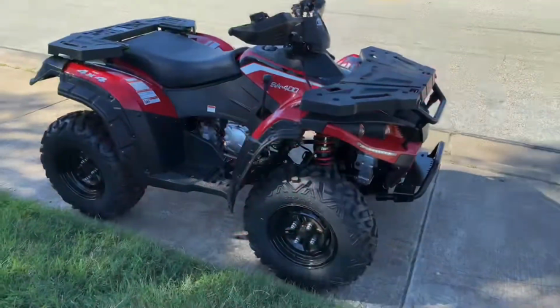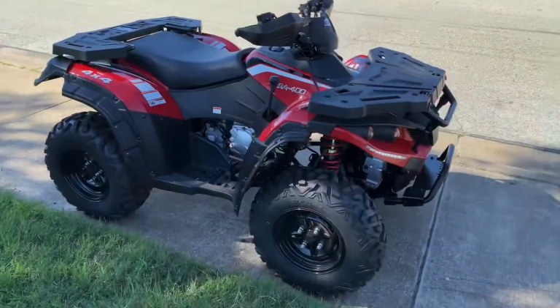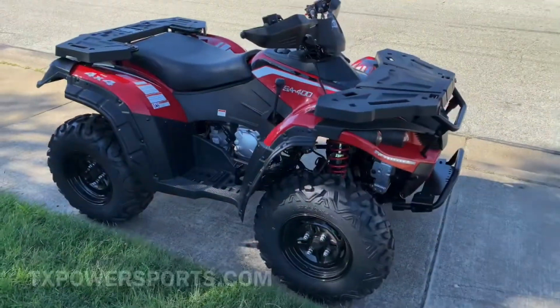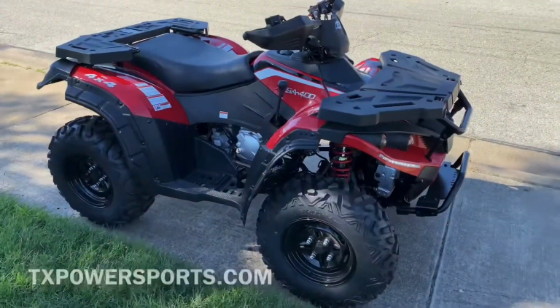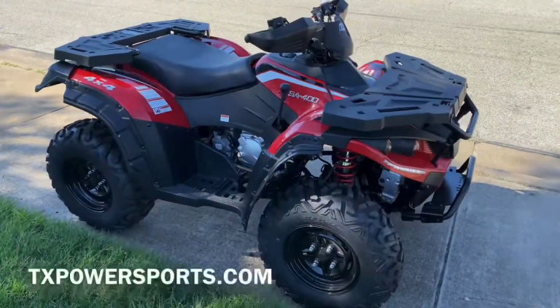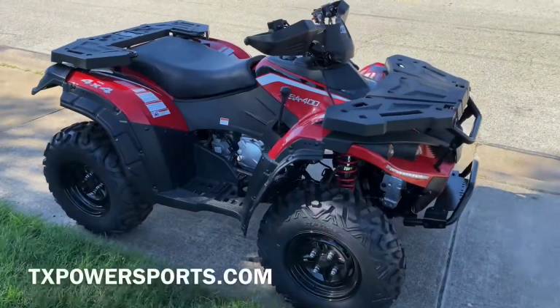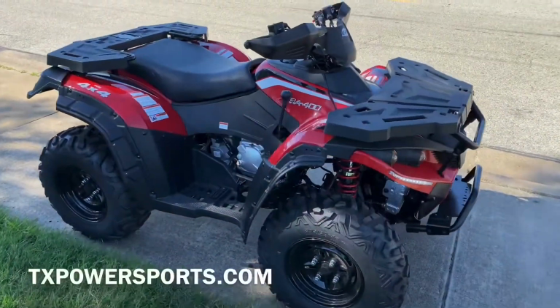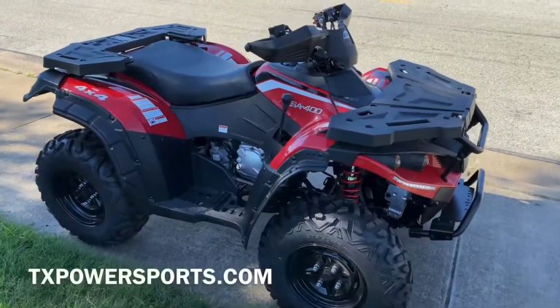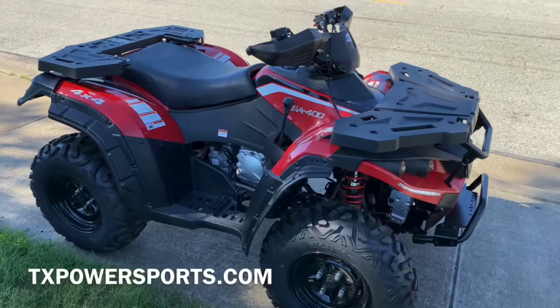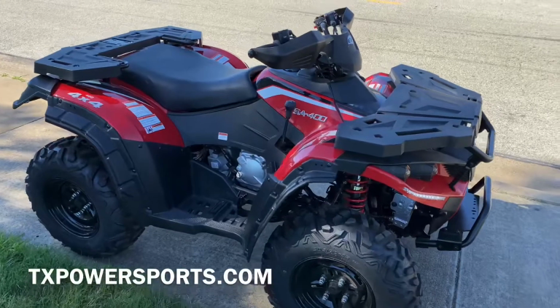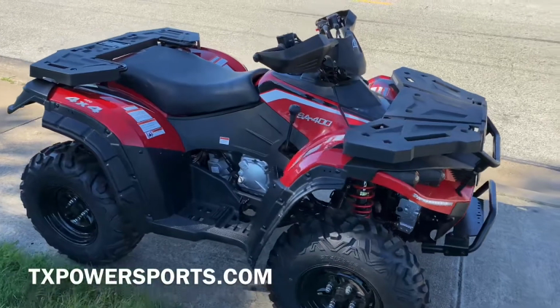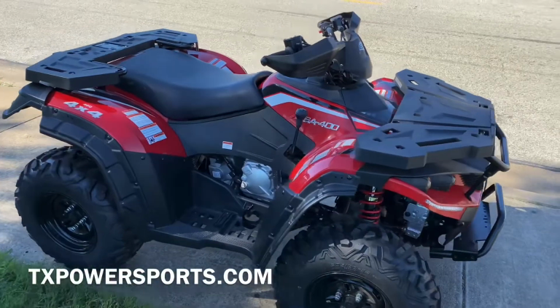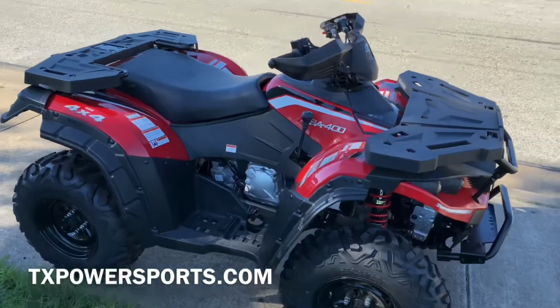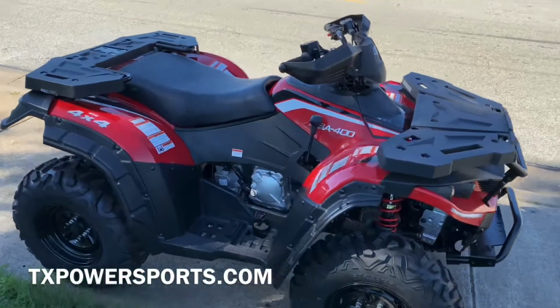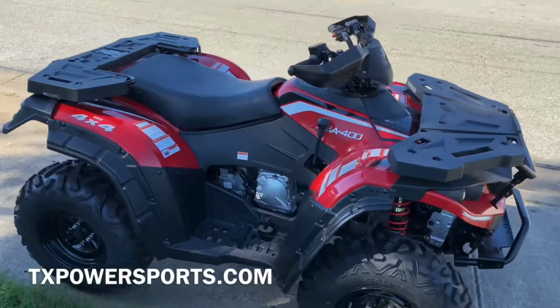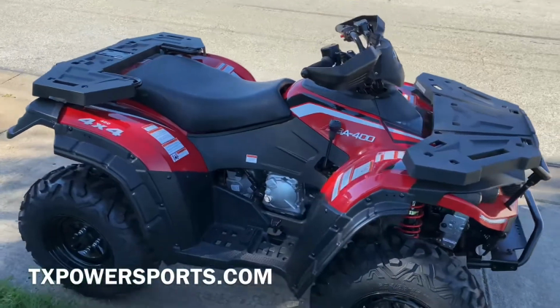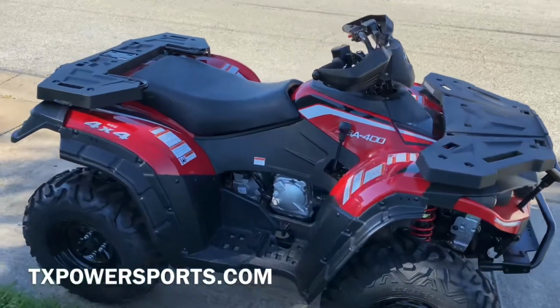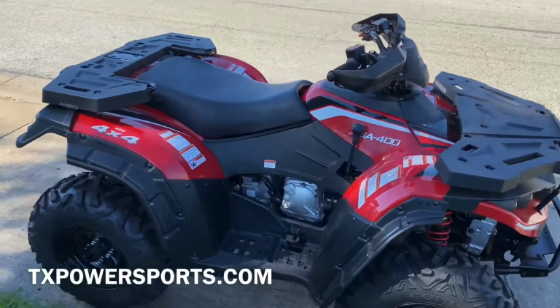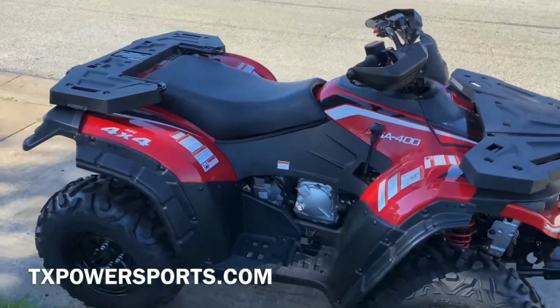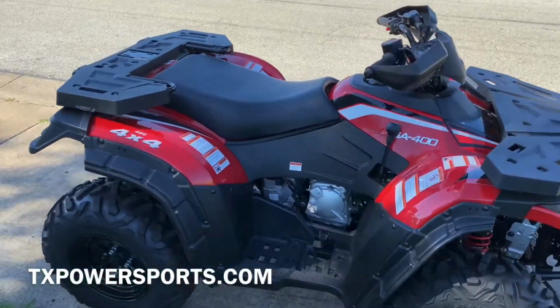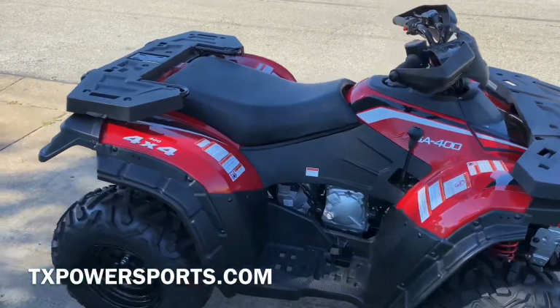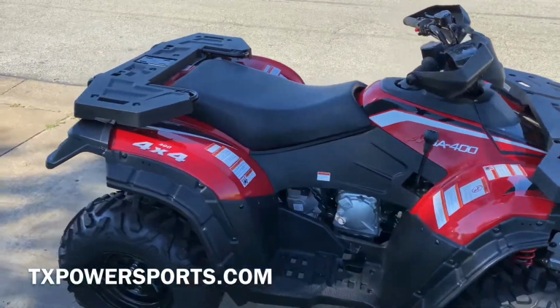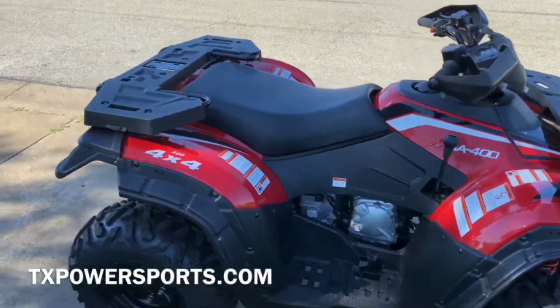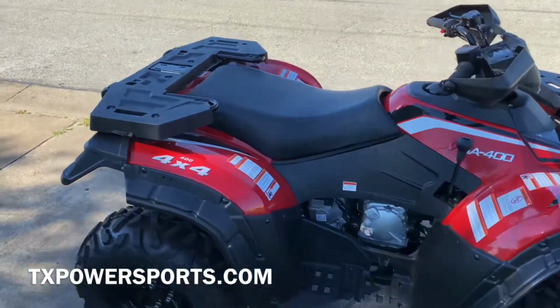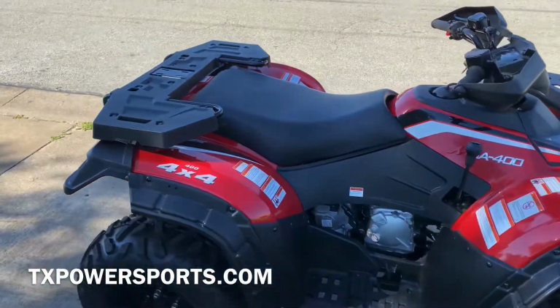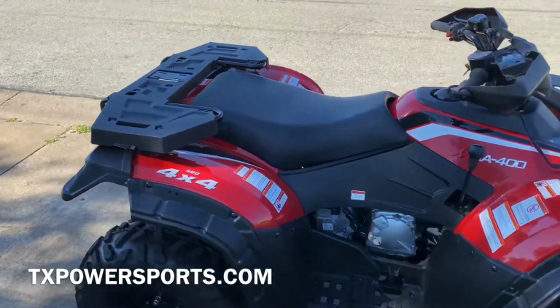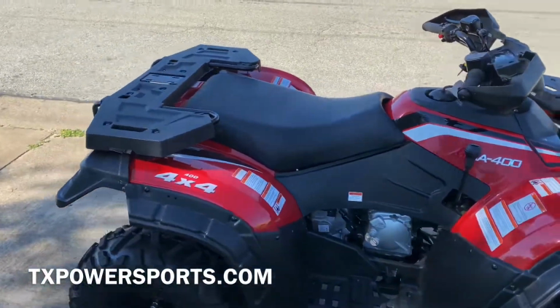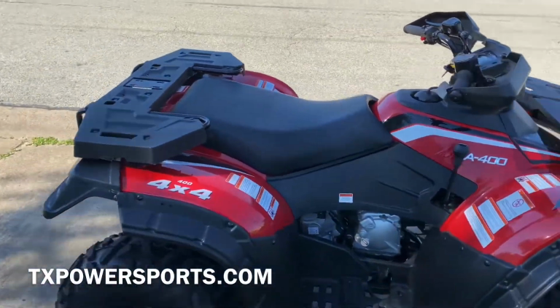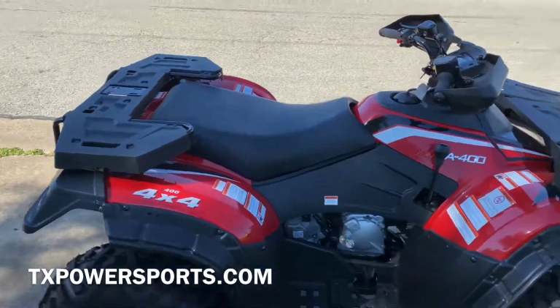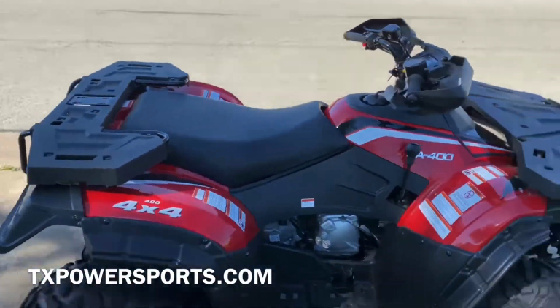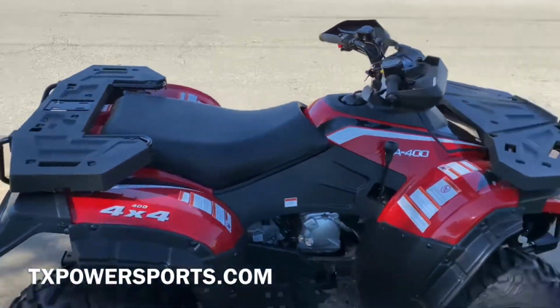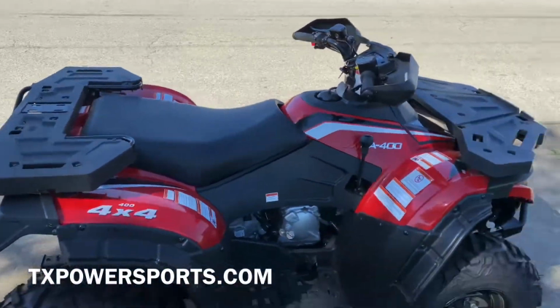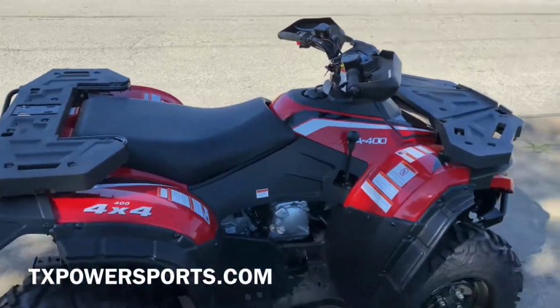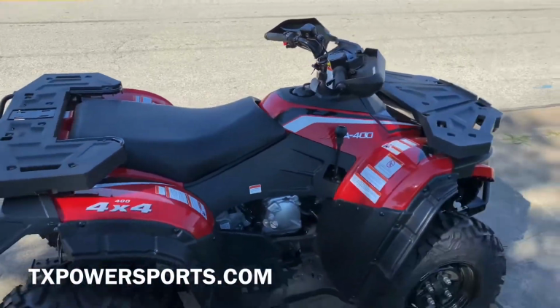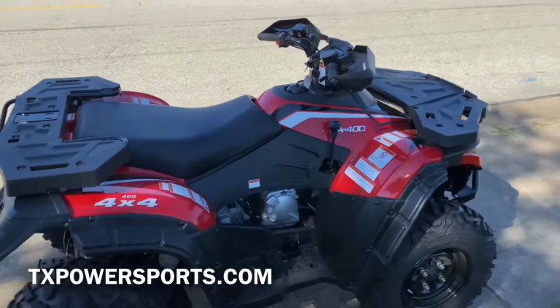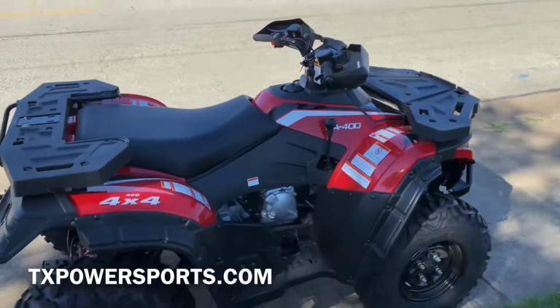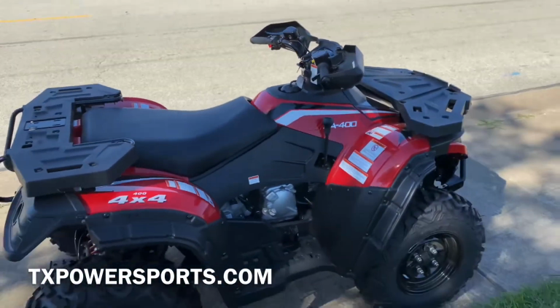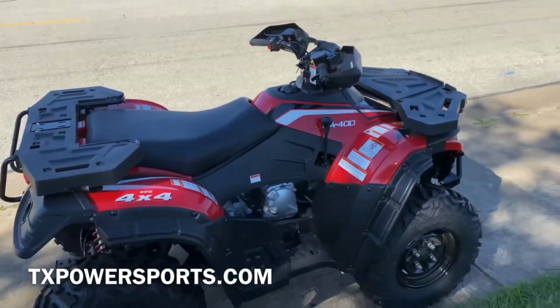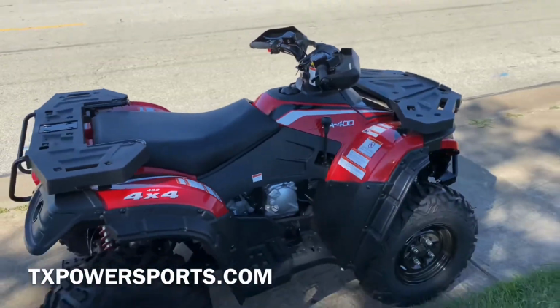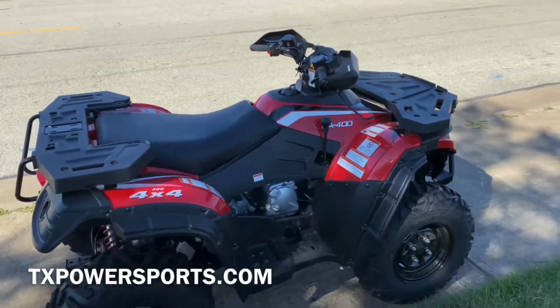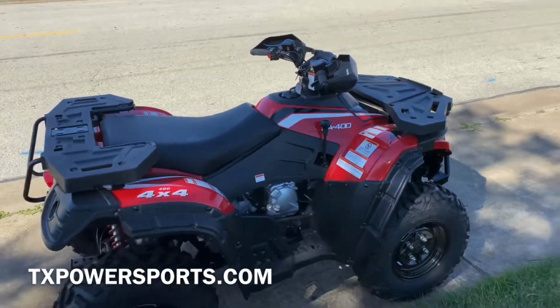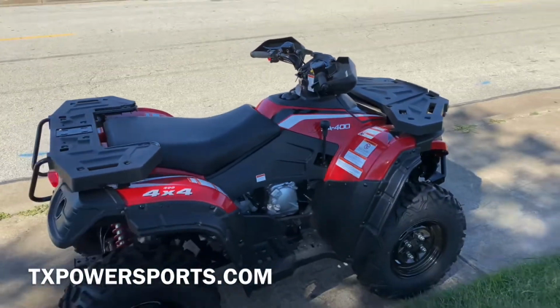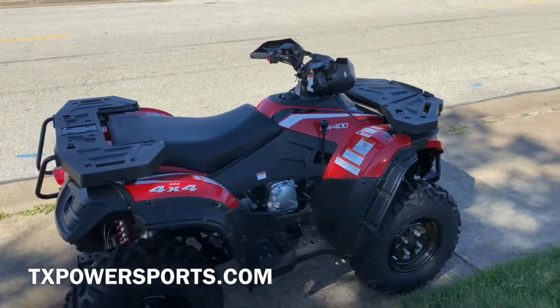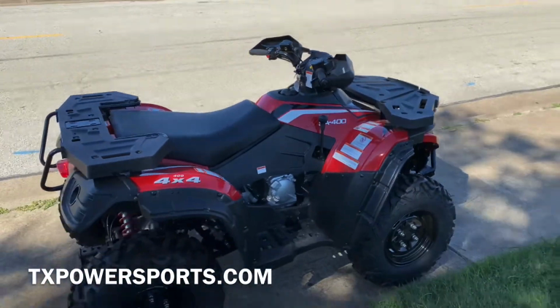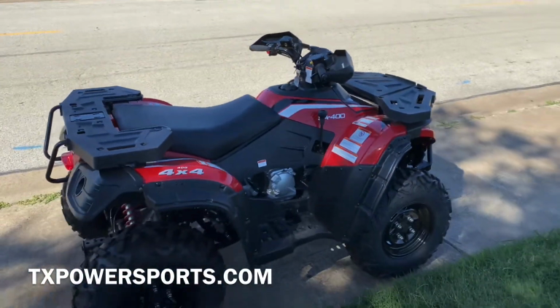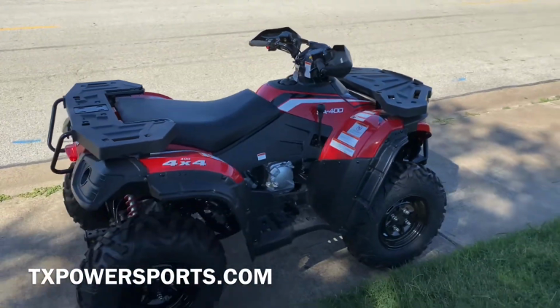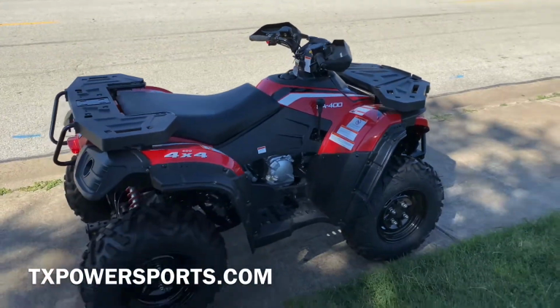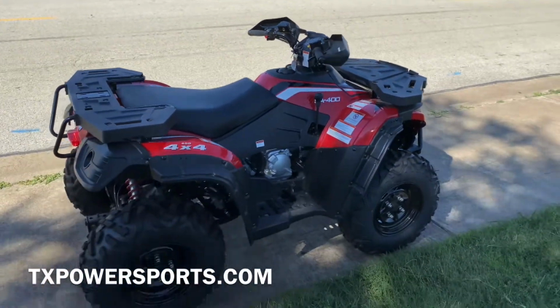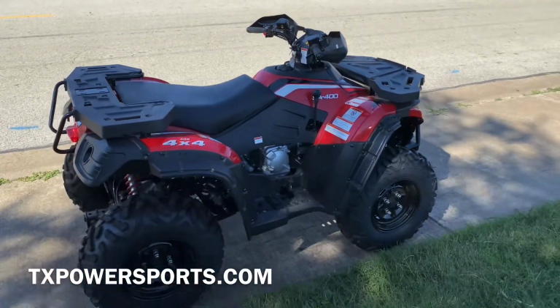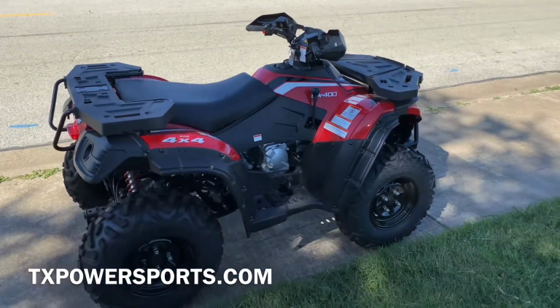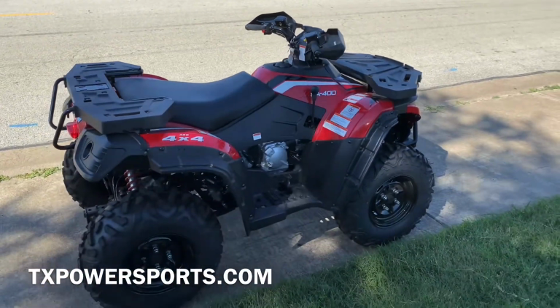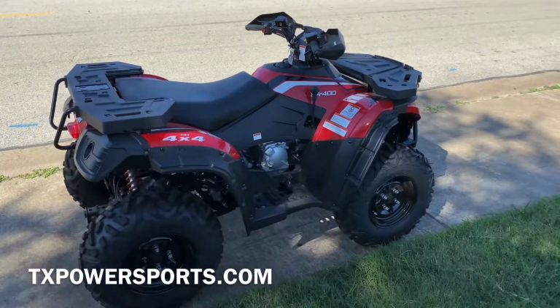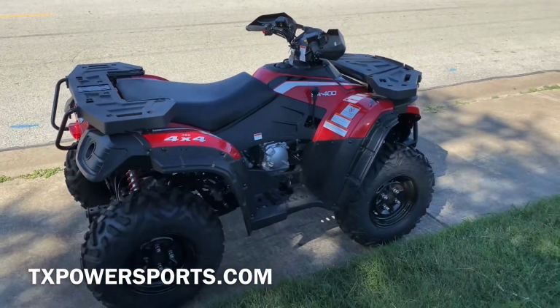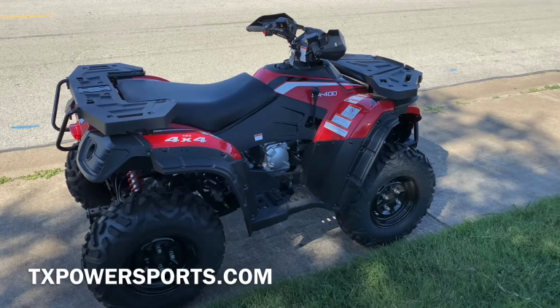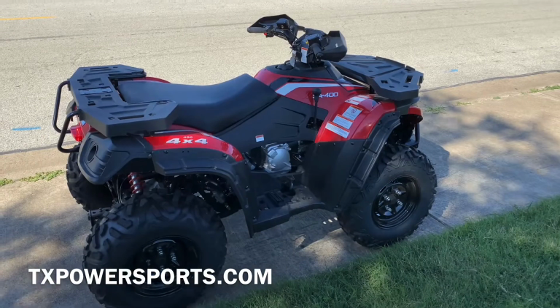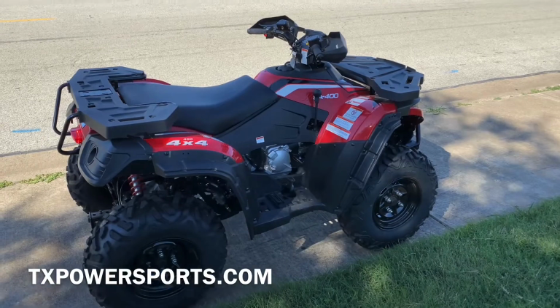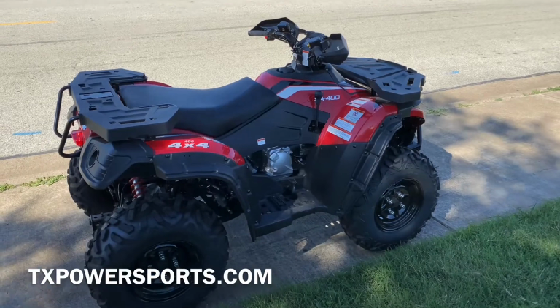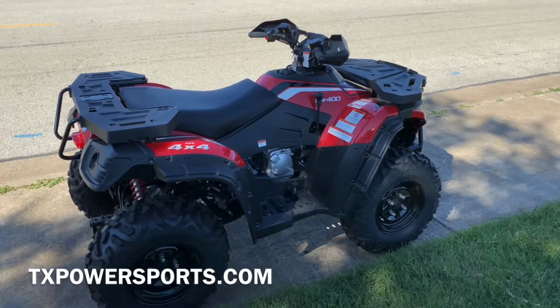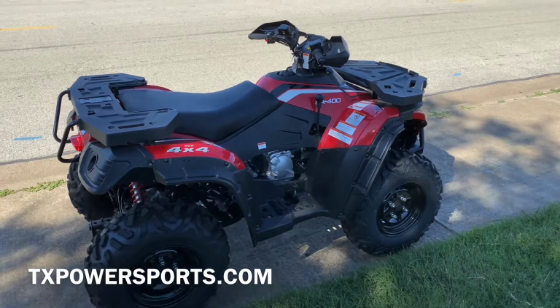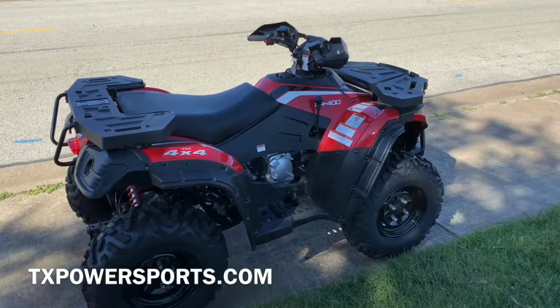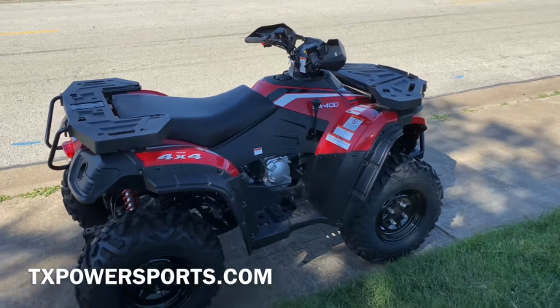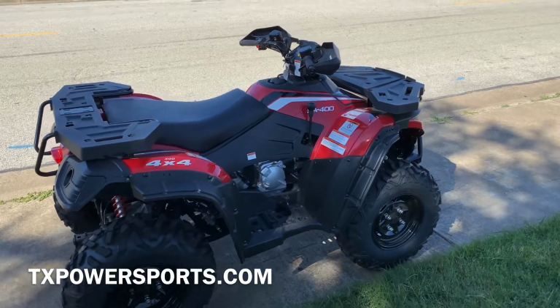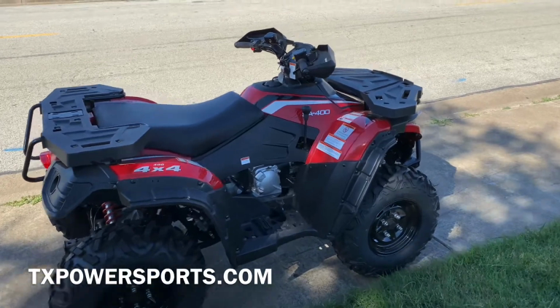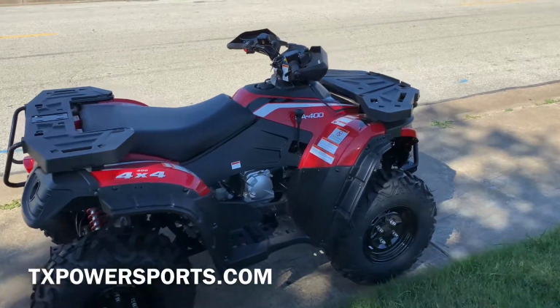Welcome guys back to TX Power Sports. Today we'll be showing you this new Massimo MSA400 ATV.